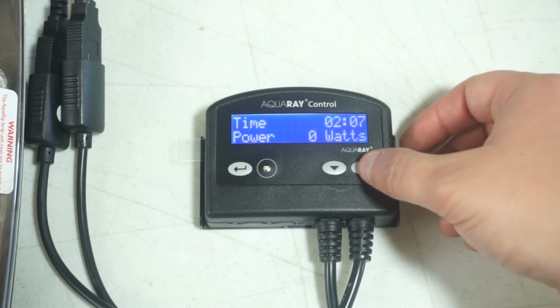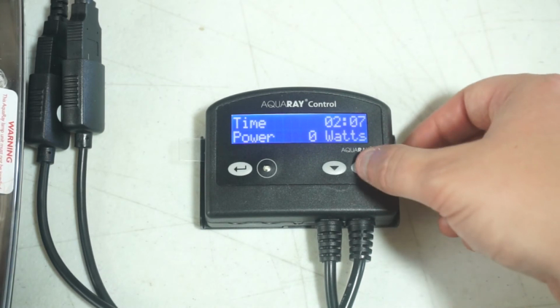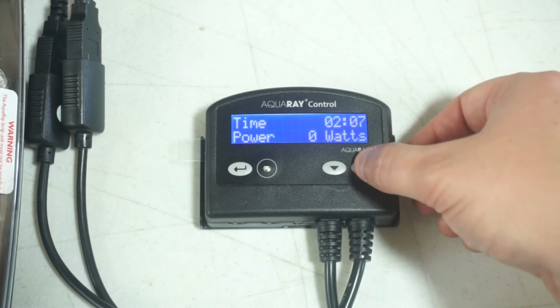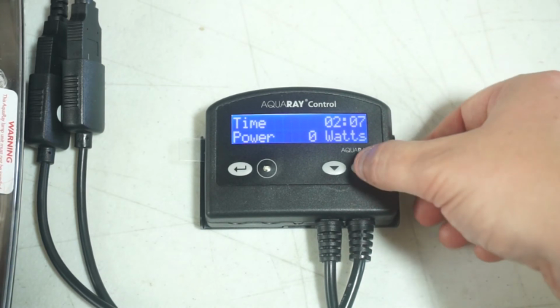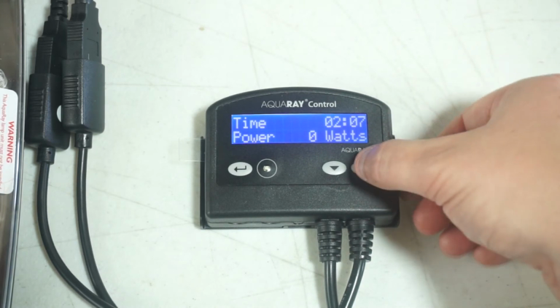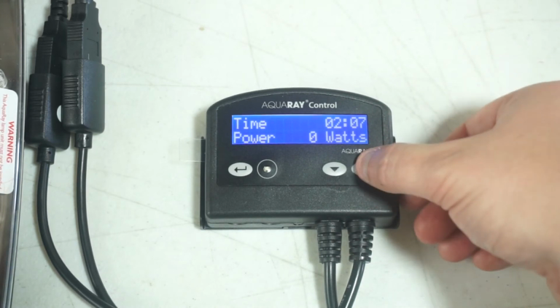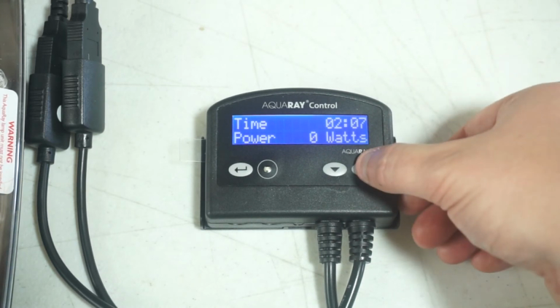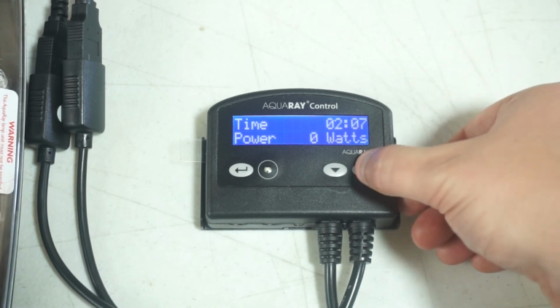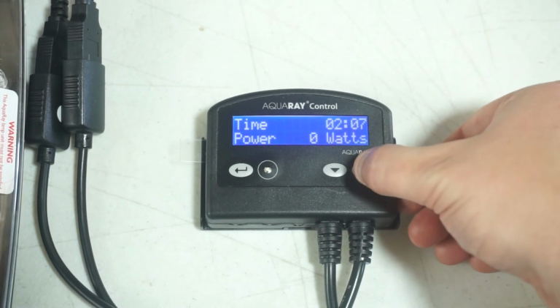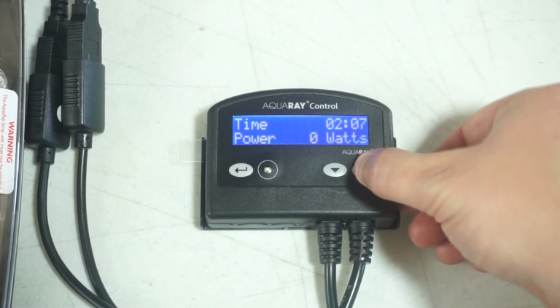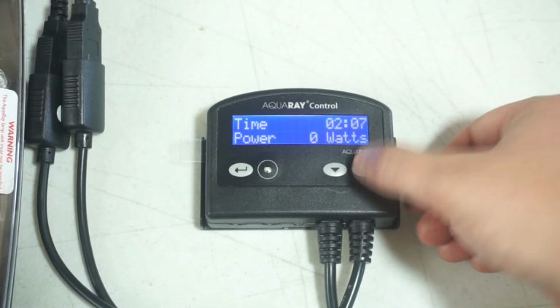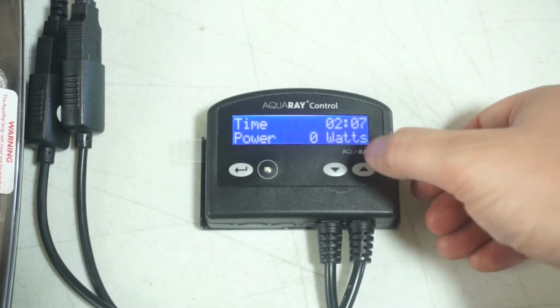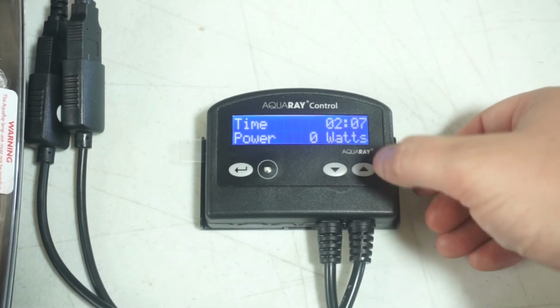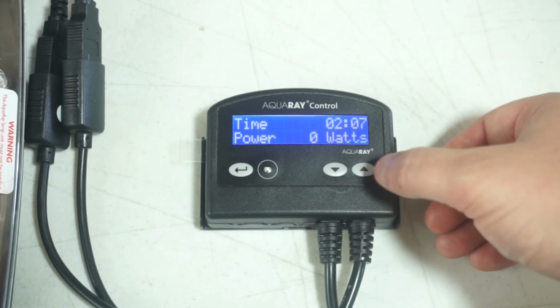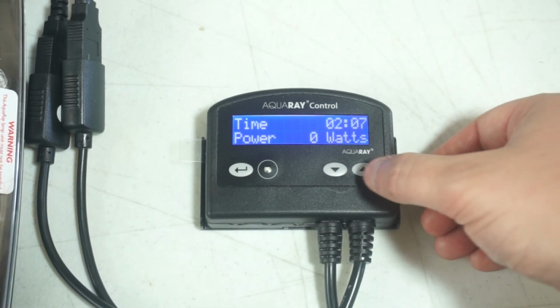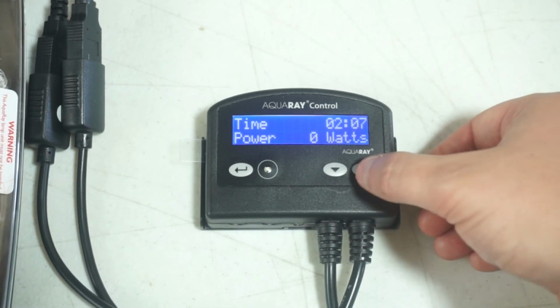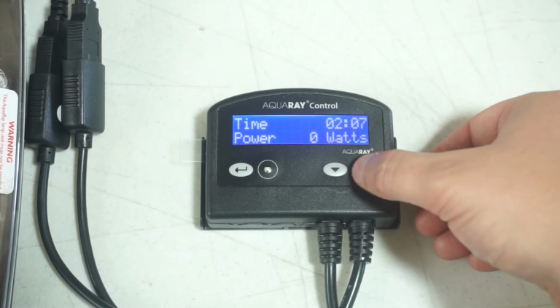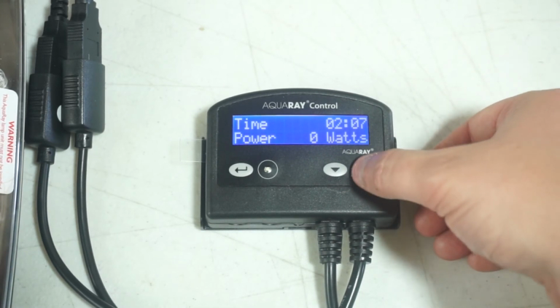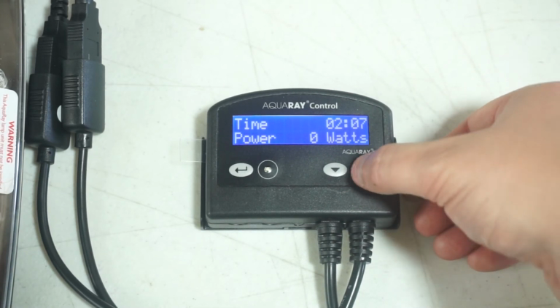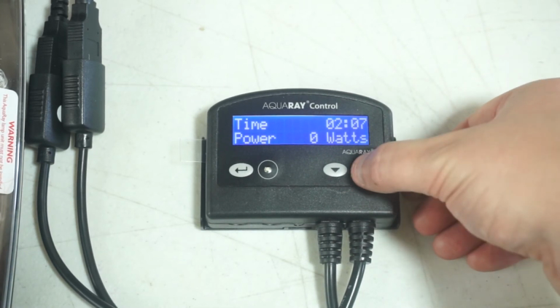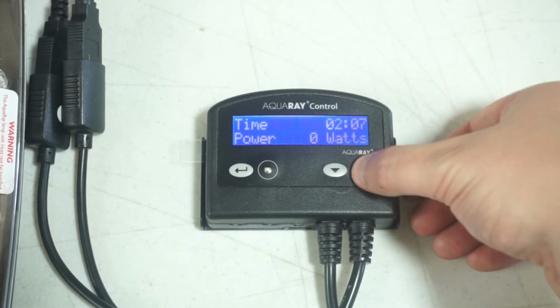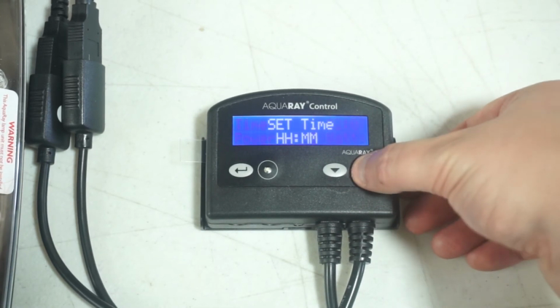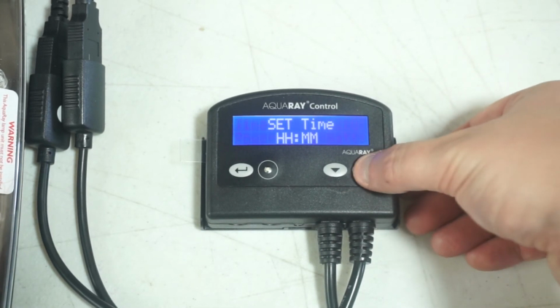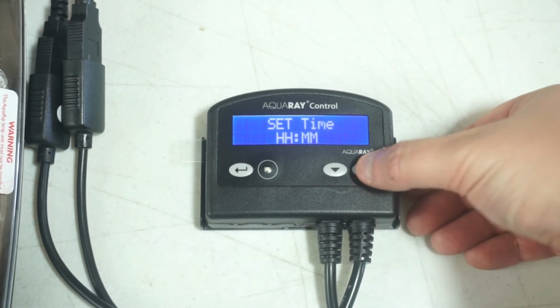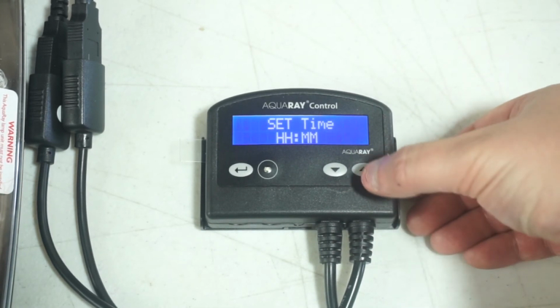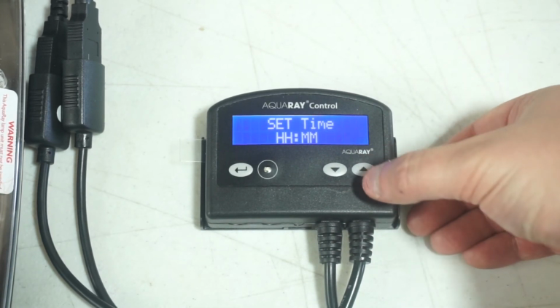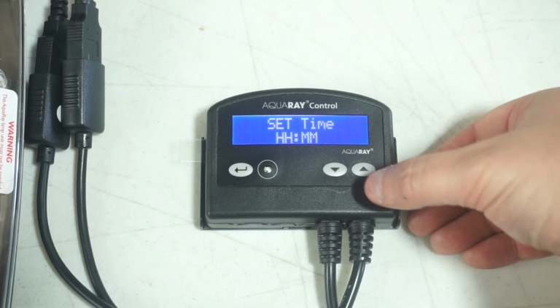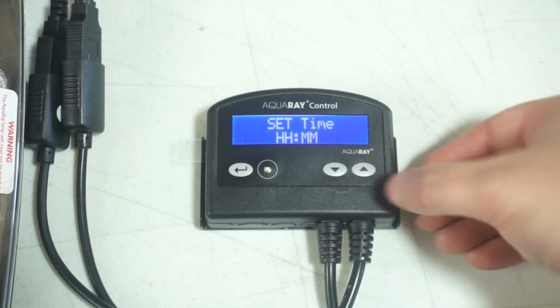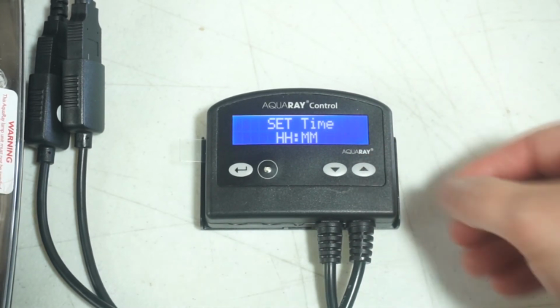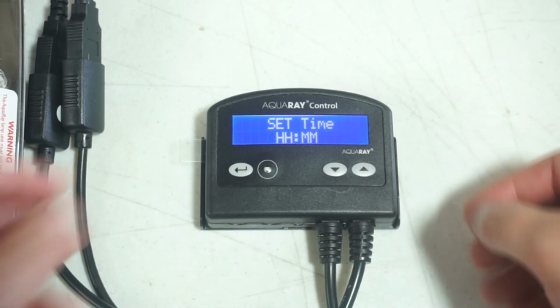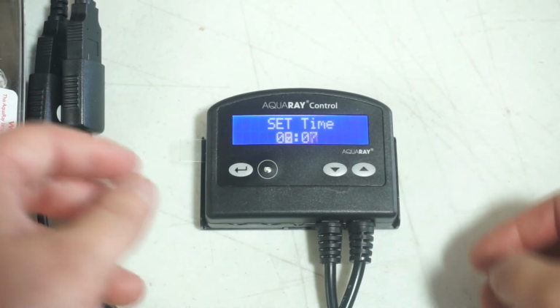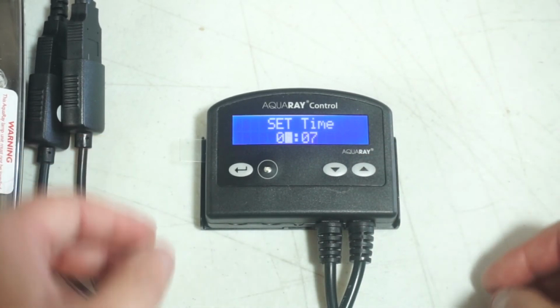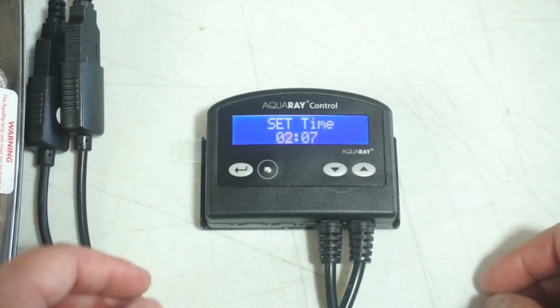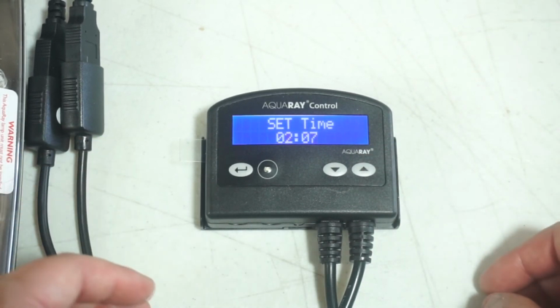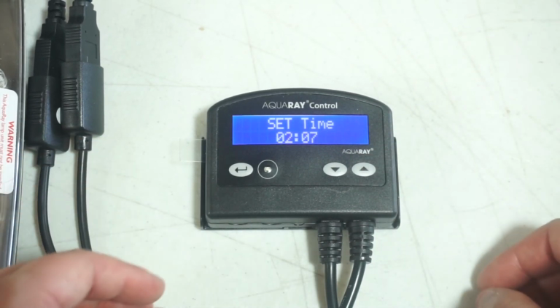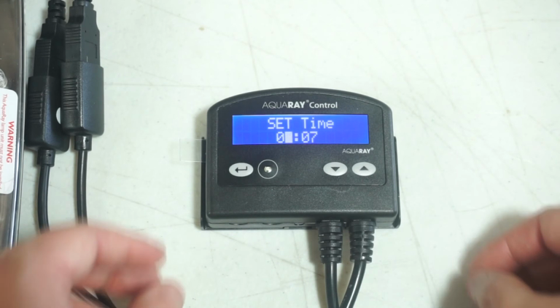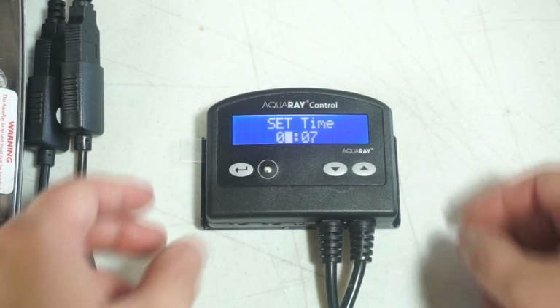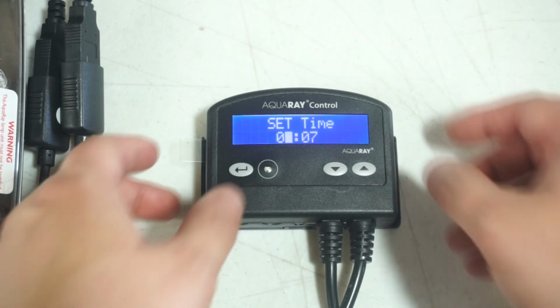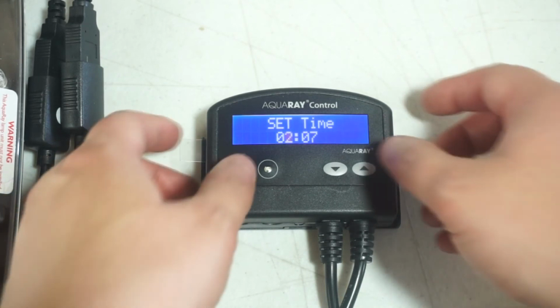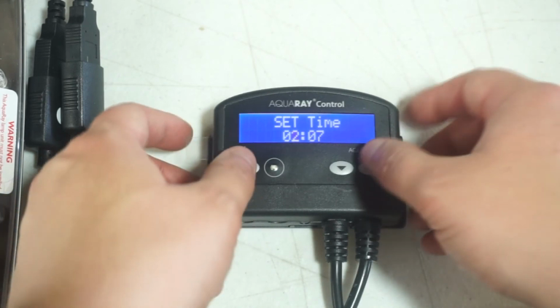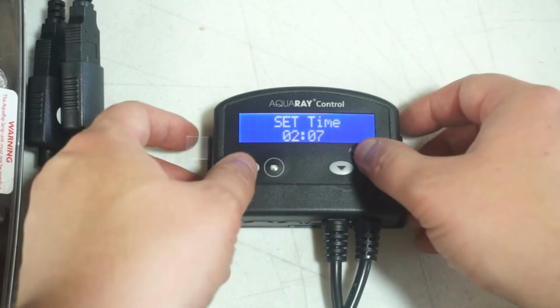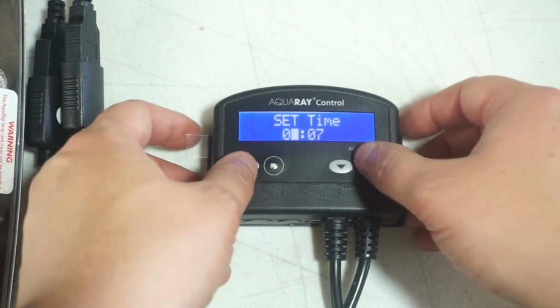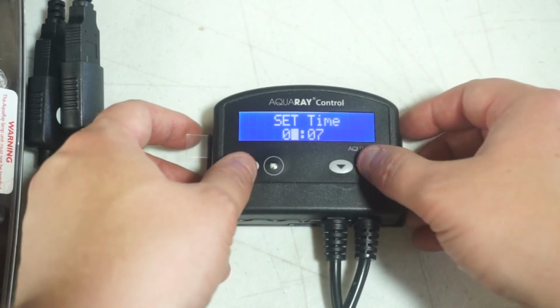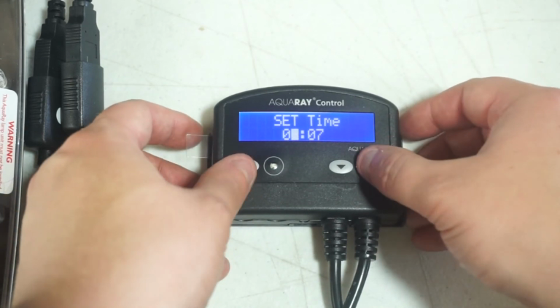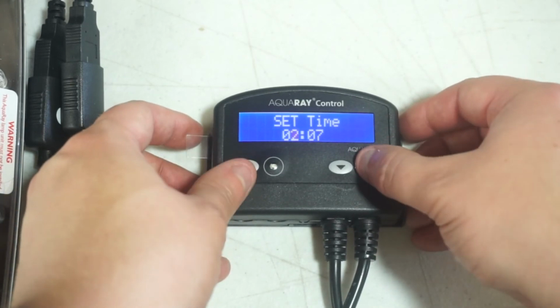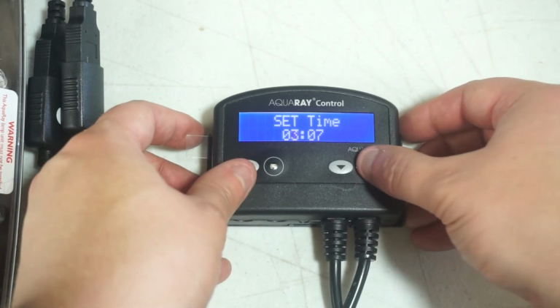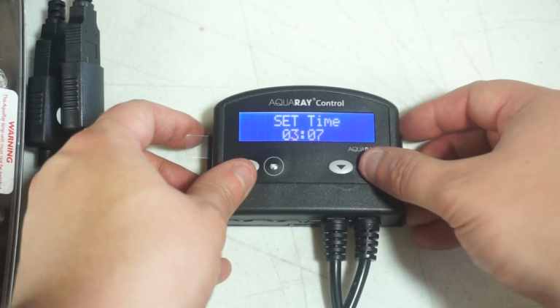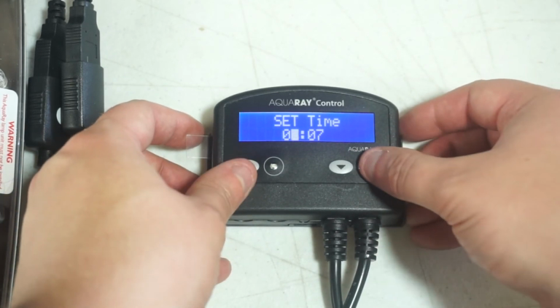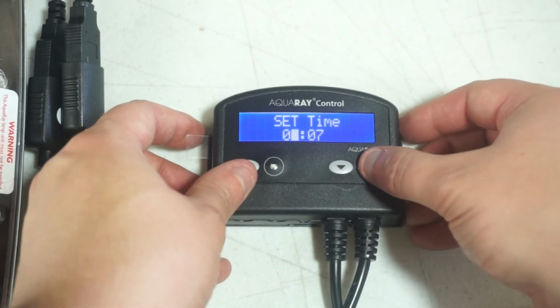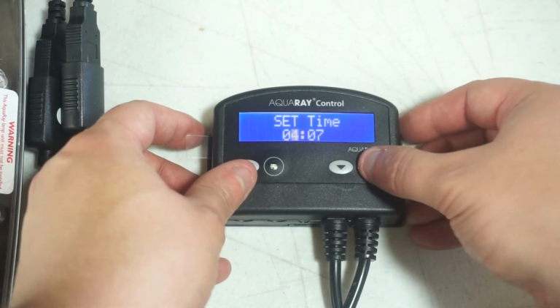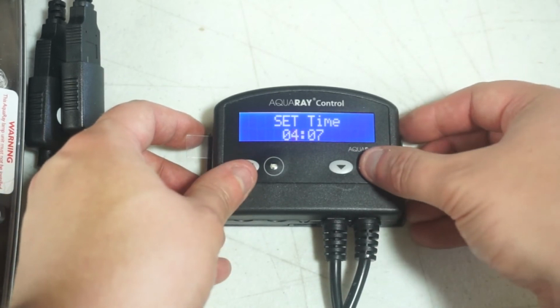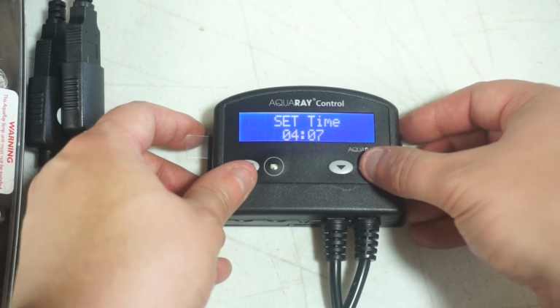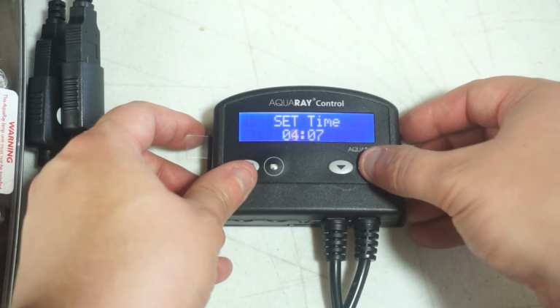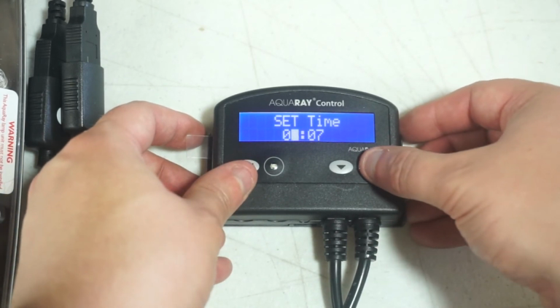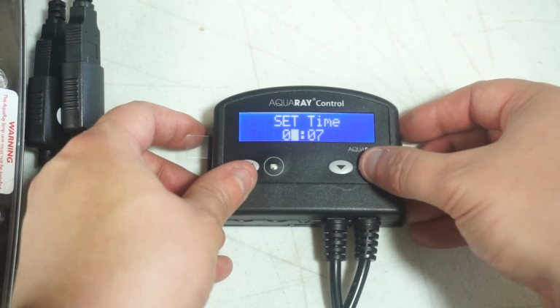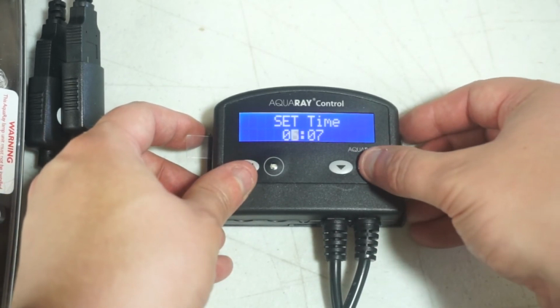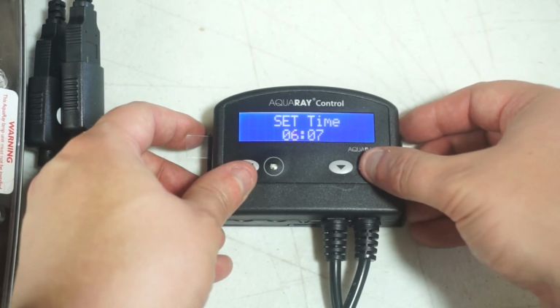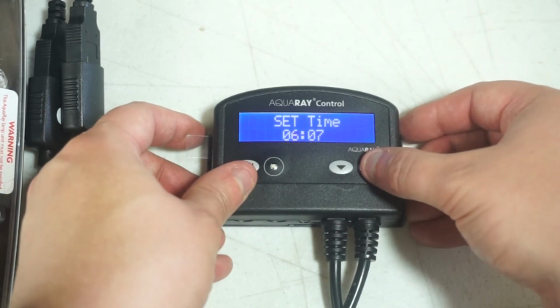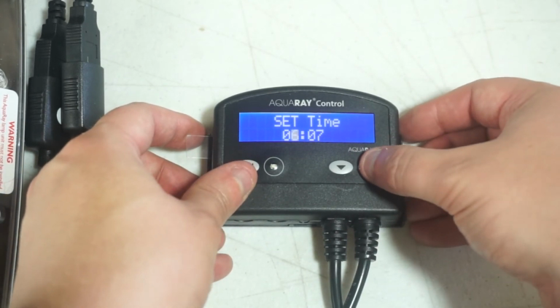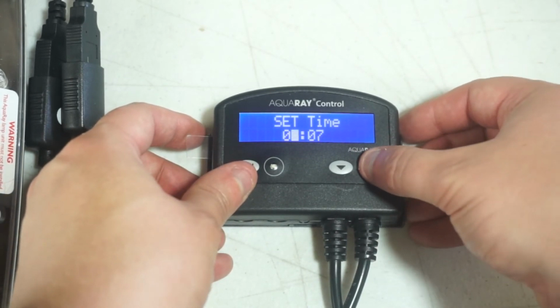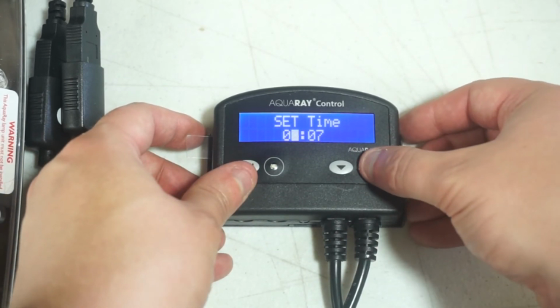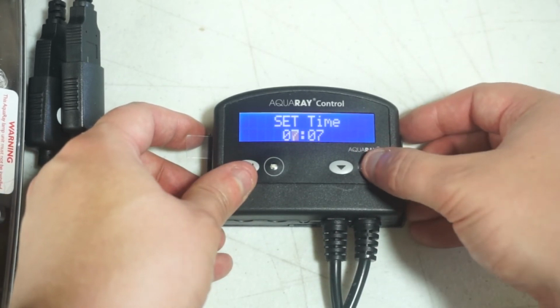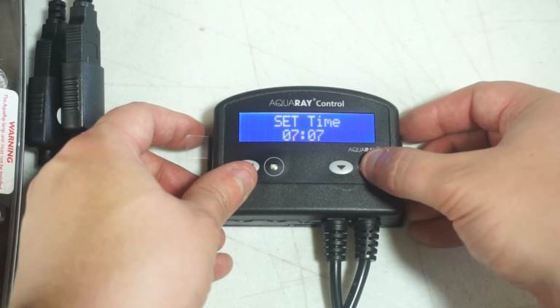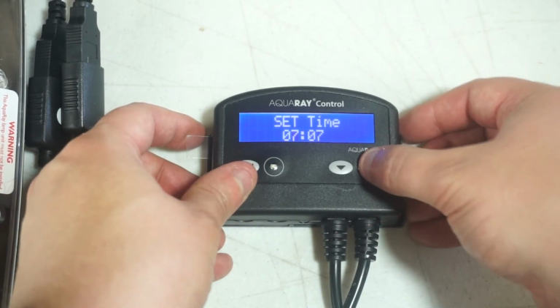If you realize that you set the time incorrectly, press the up button, then you can set the time to the correct time.